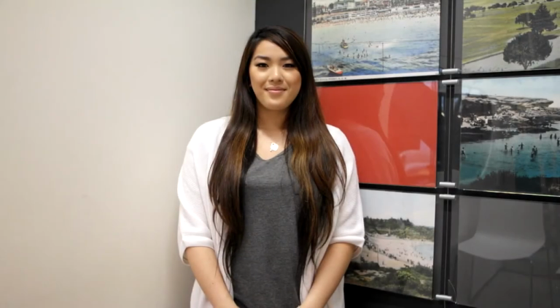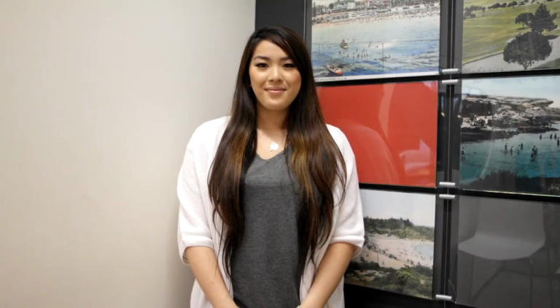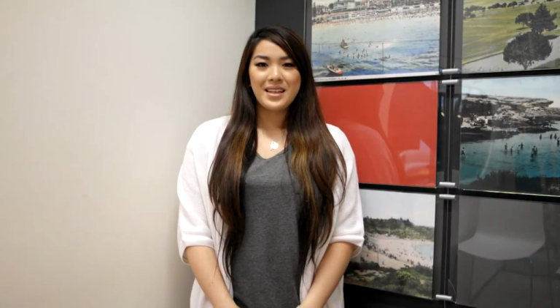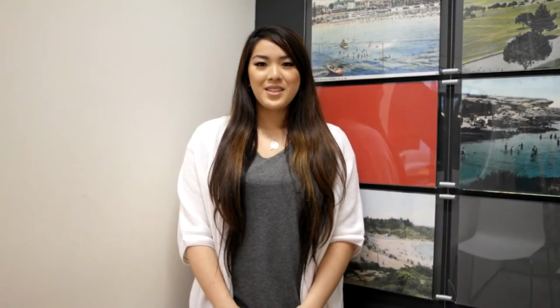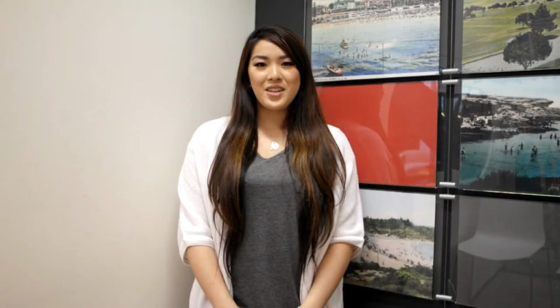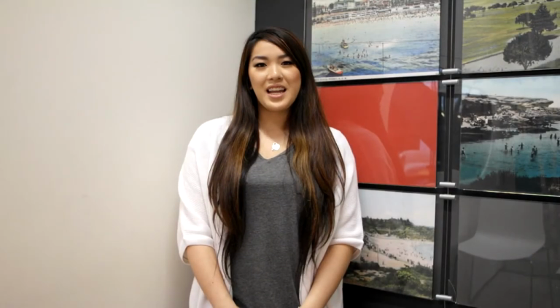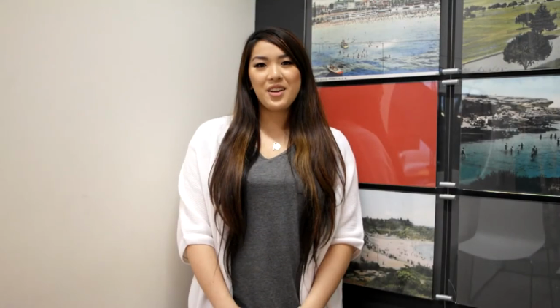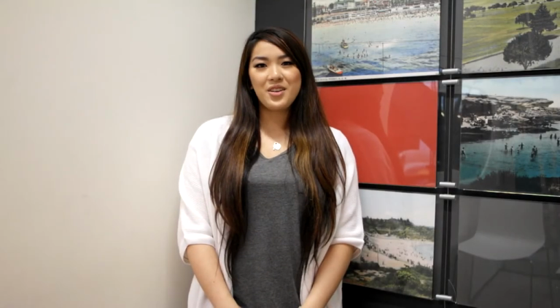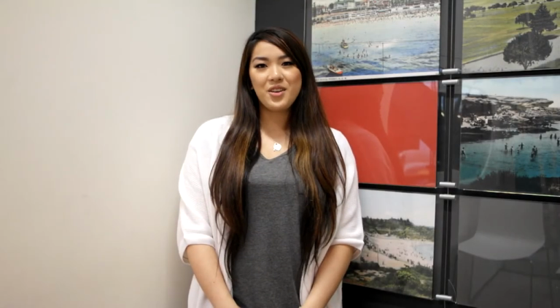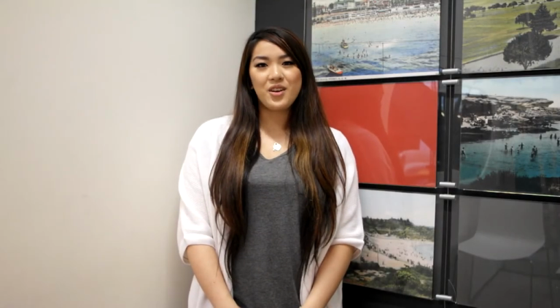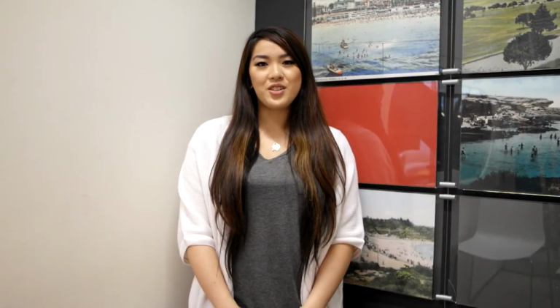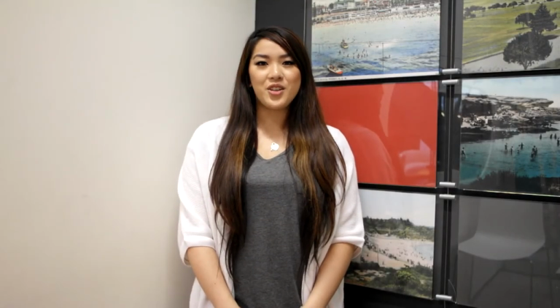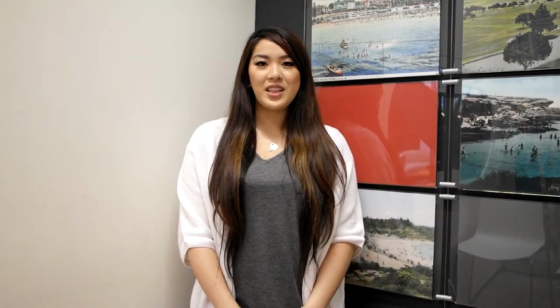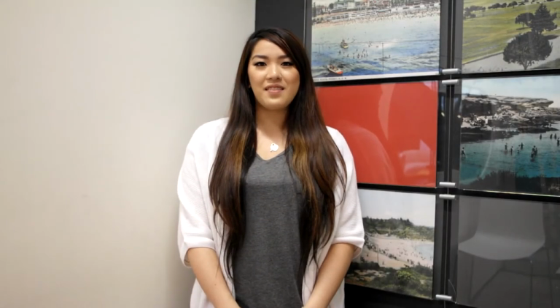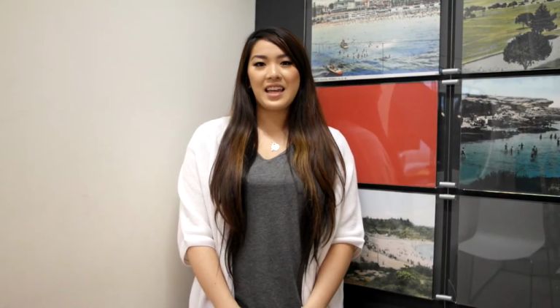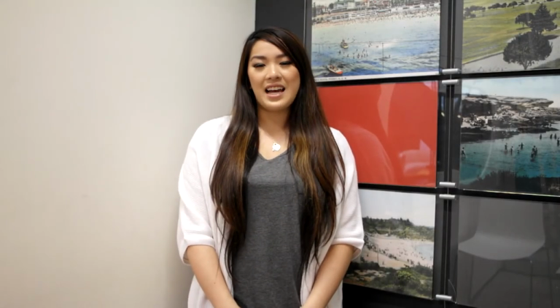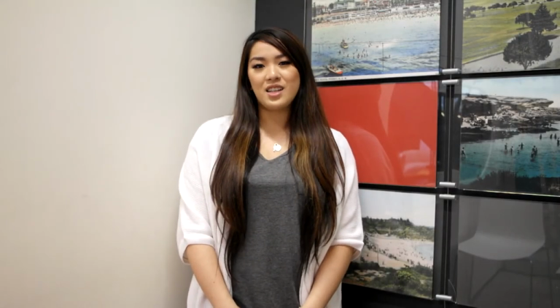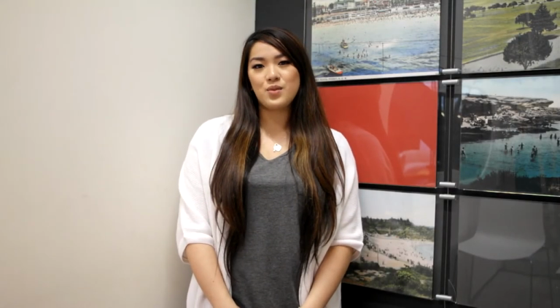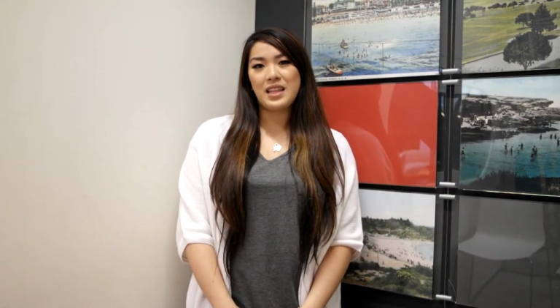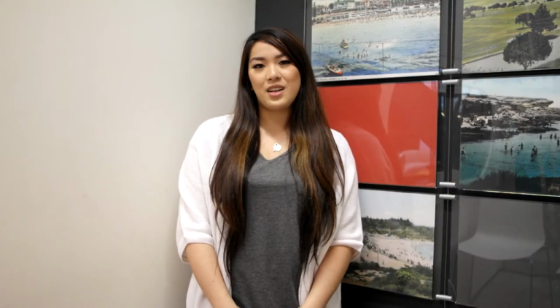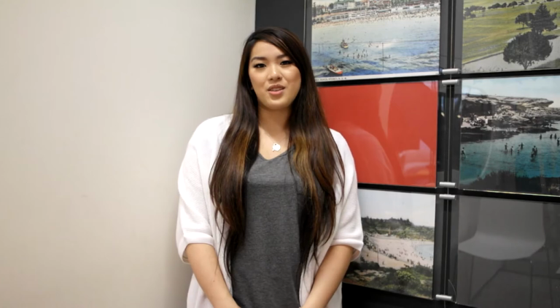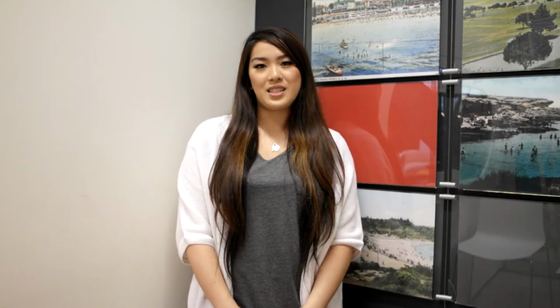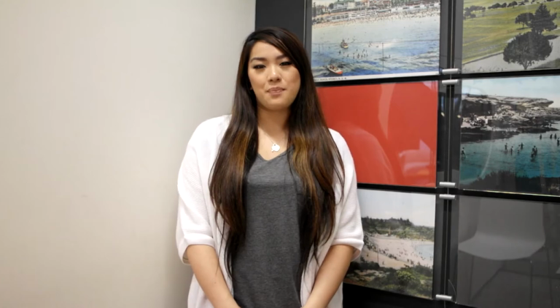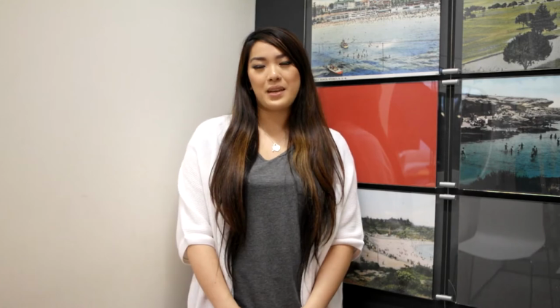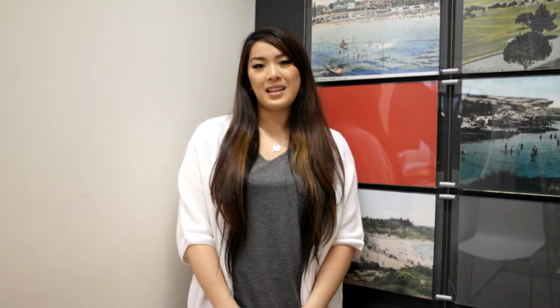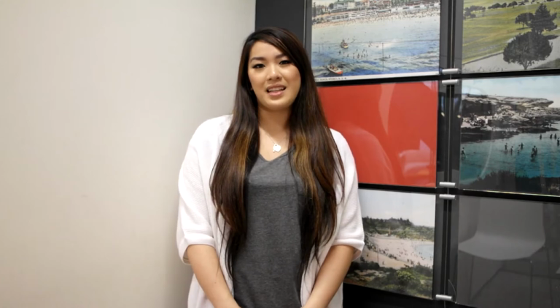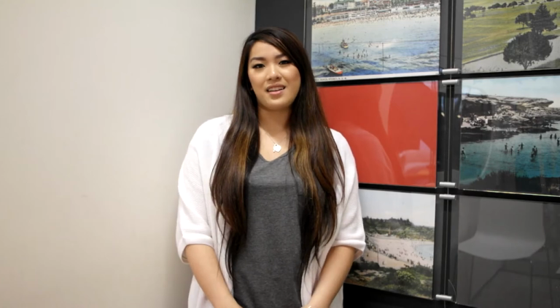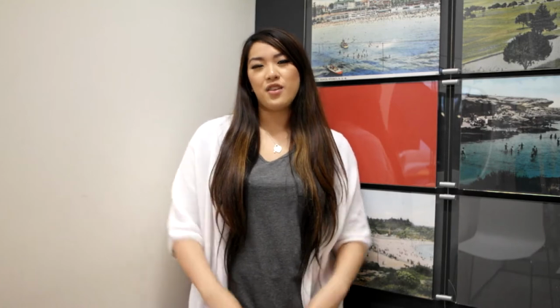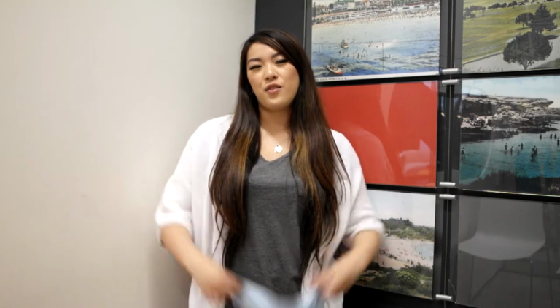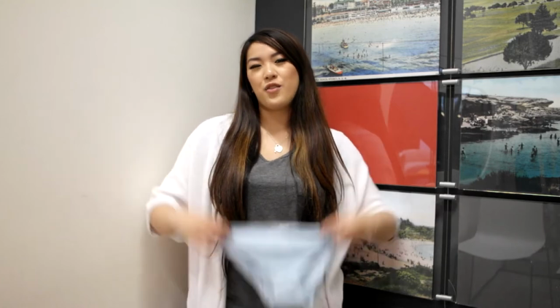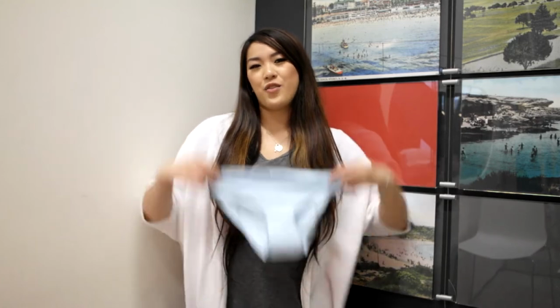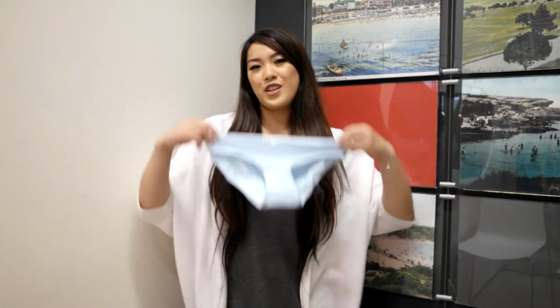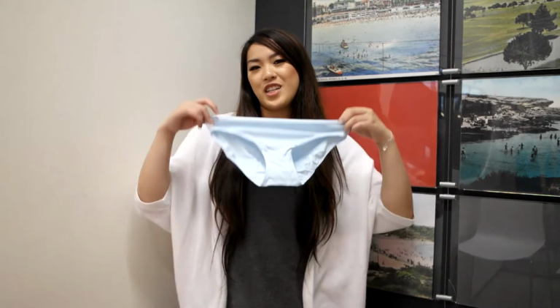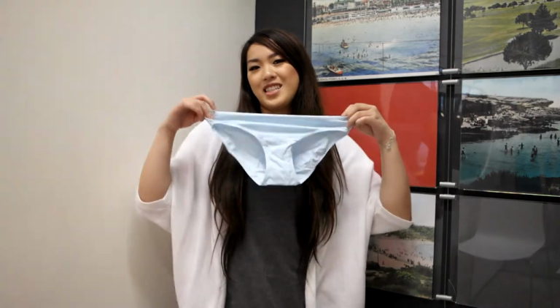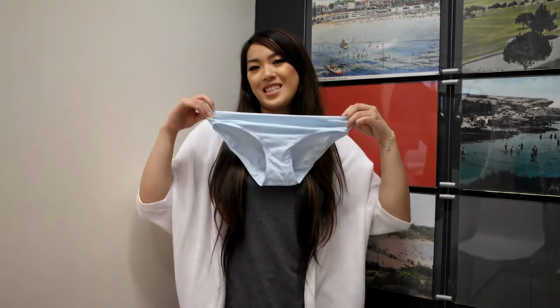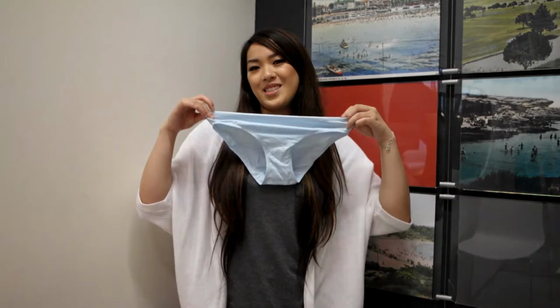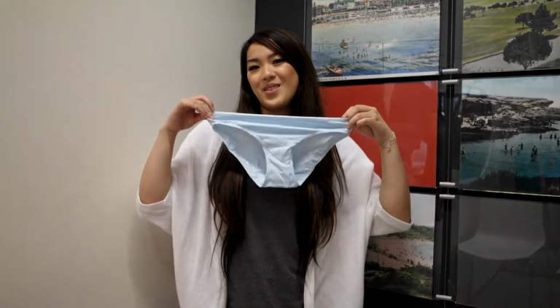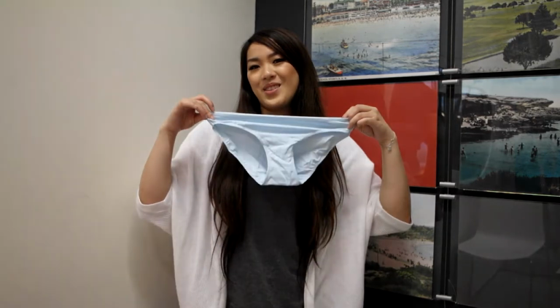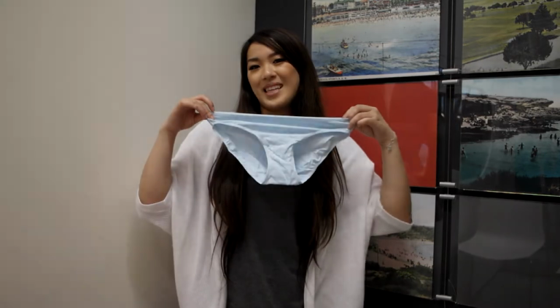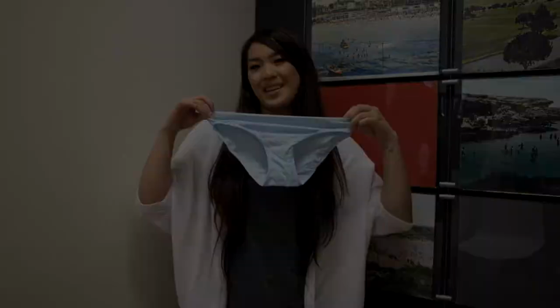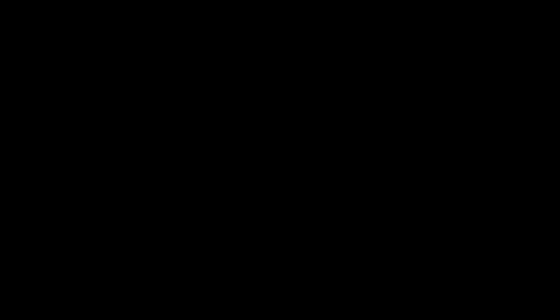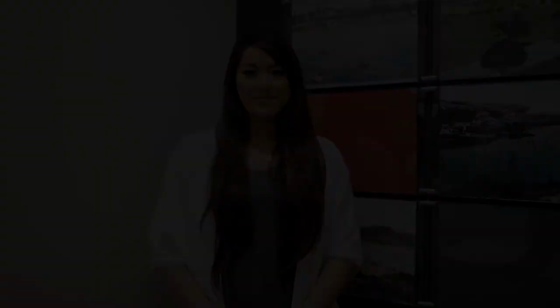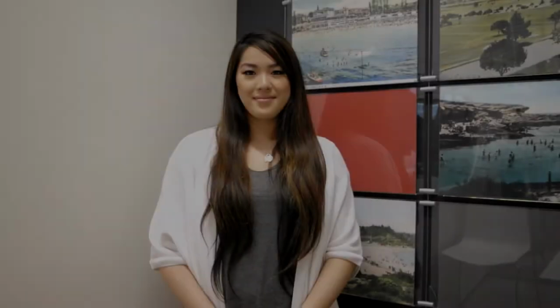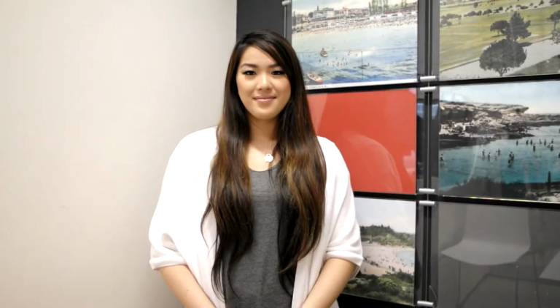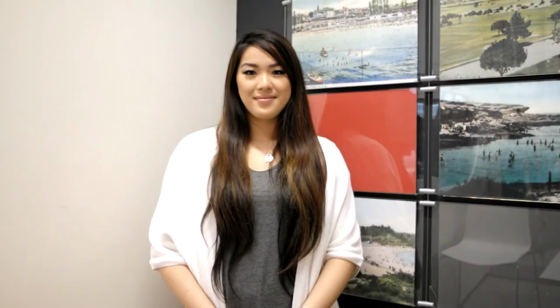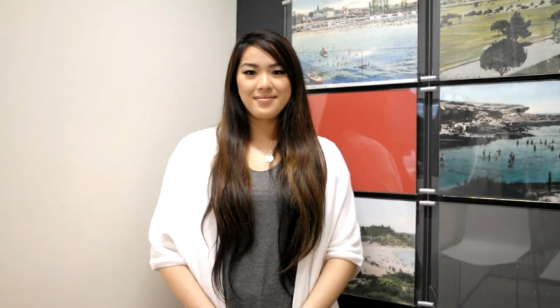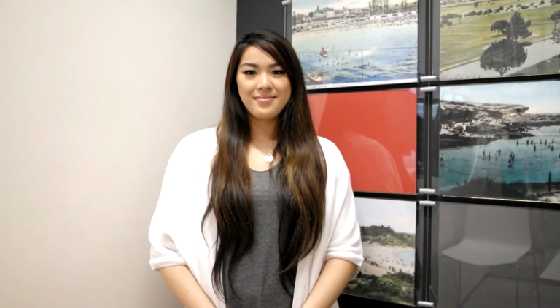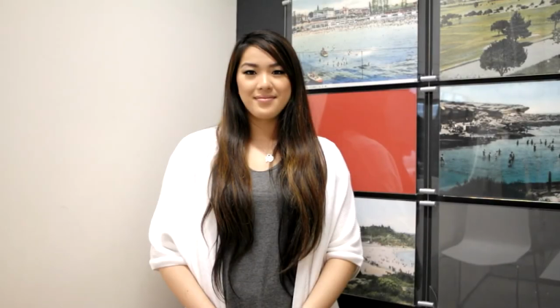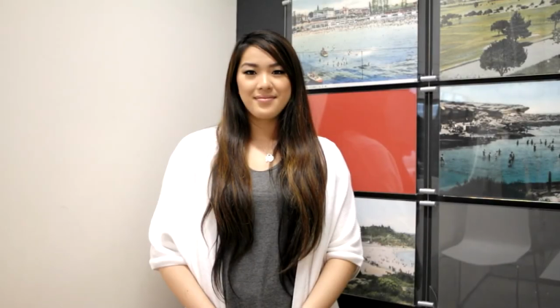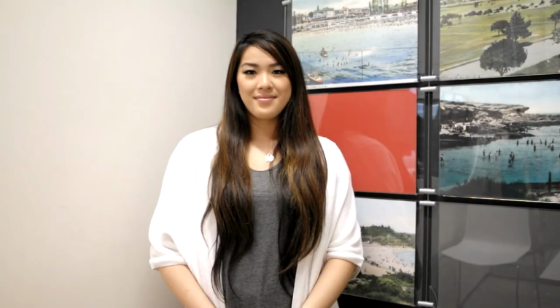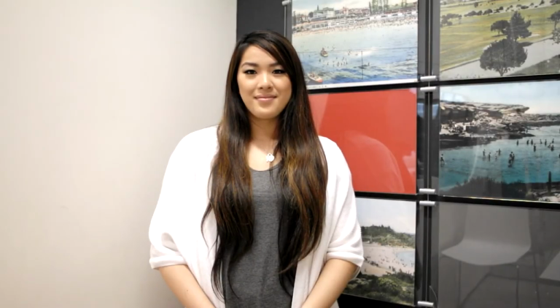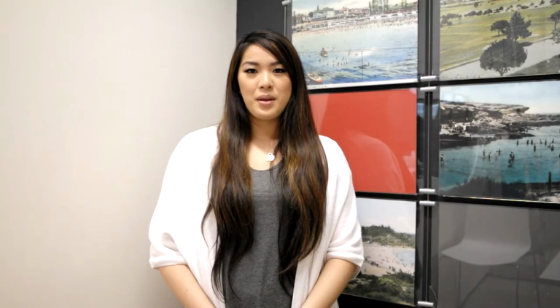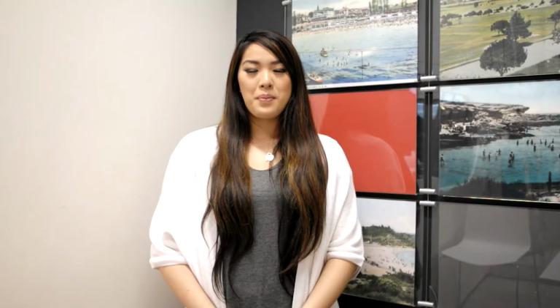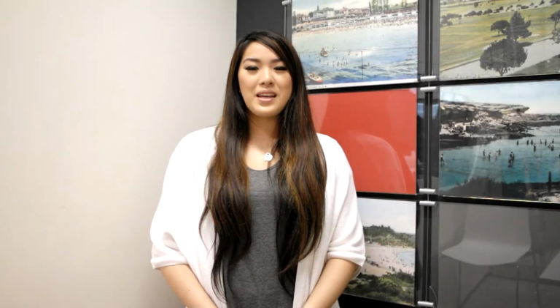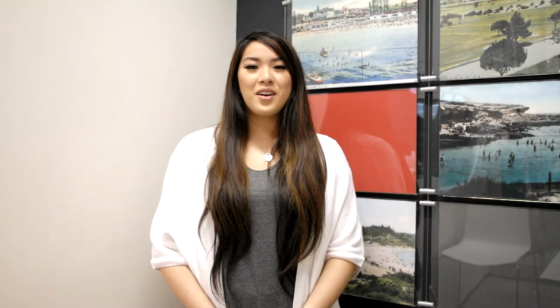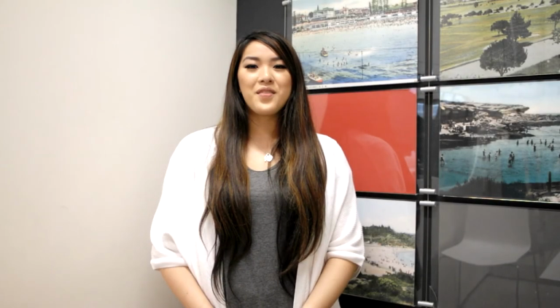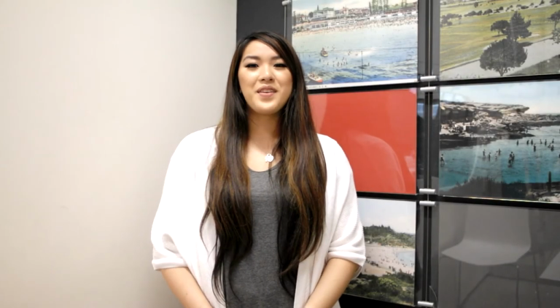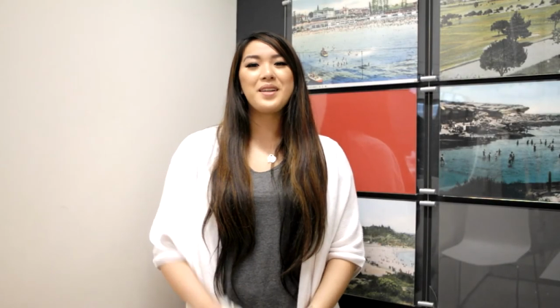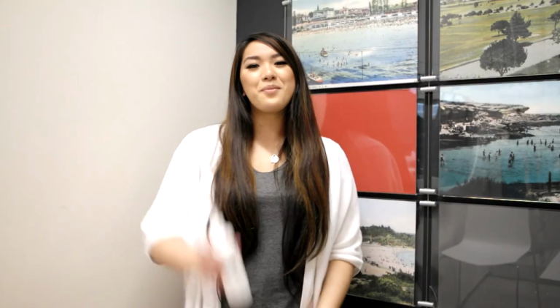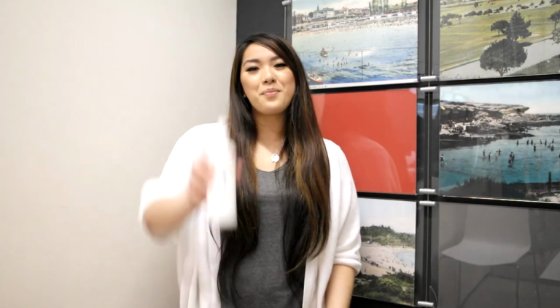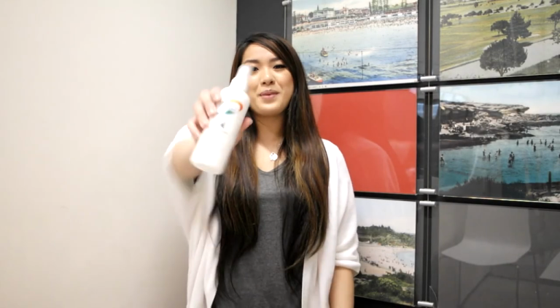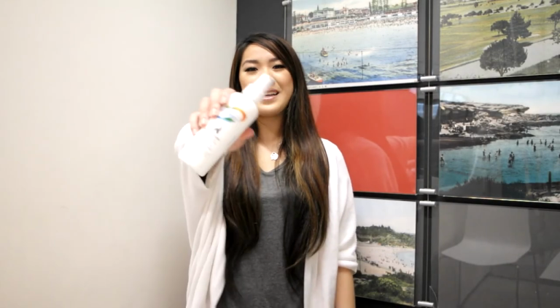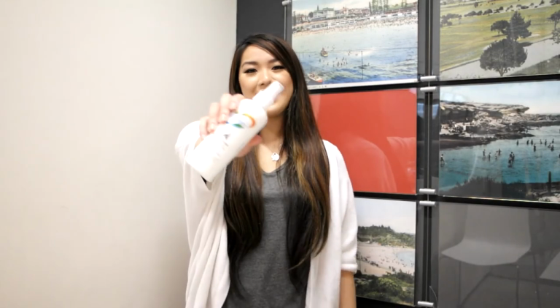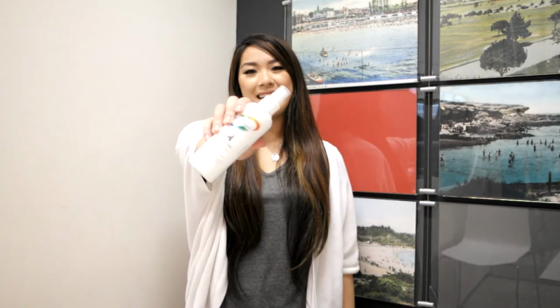So now you know — don't leave the house without using BeClean for fresh undies all day long. Be confident, be clean.